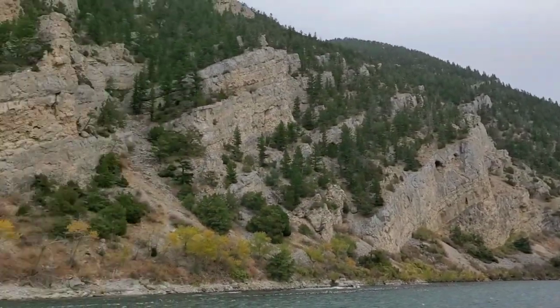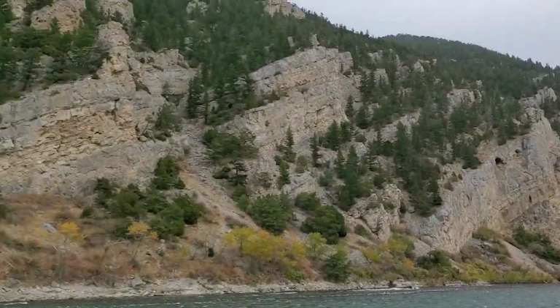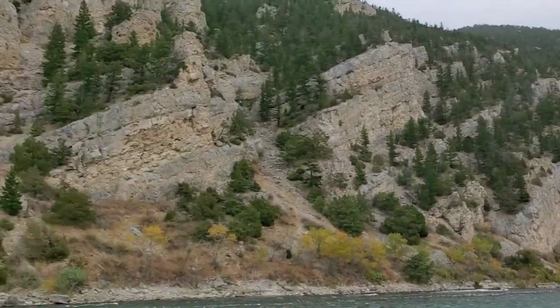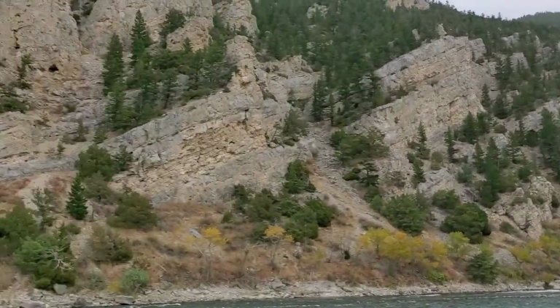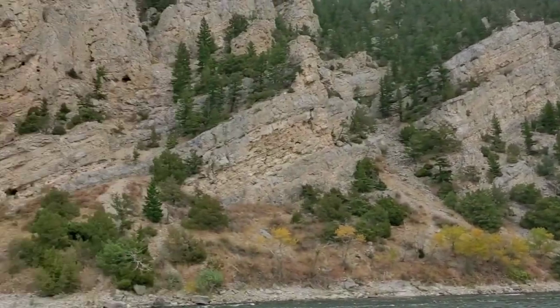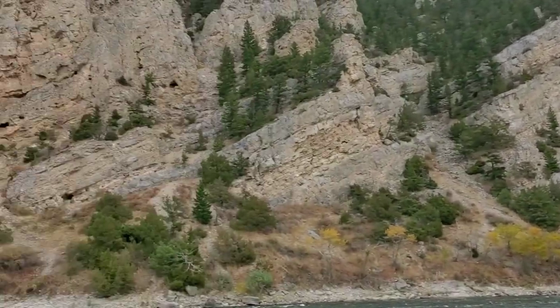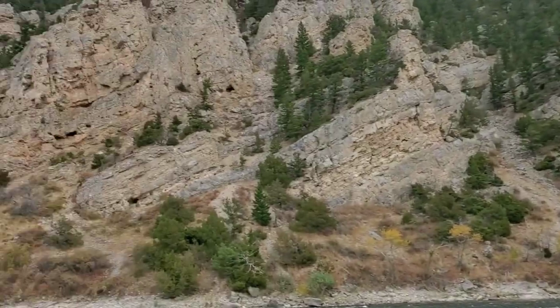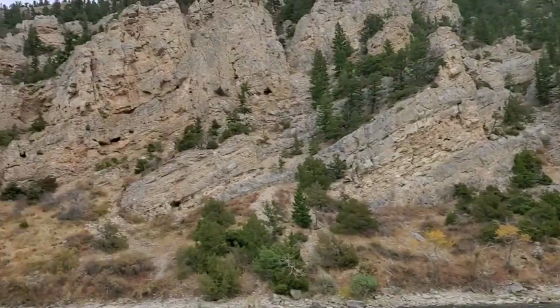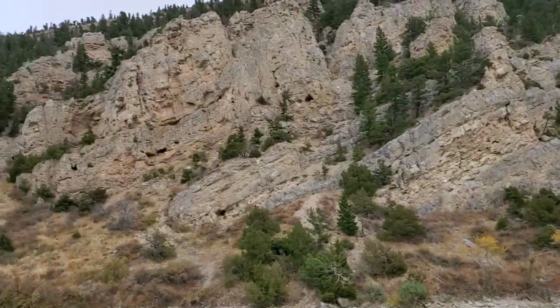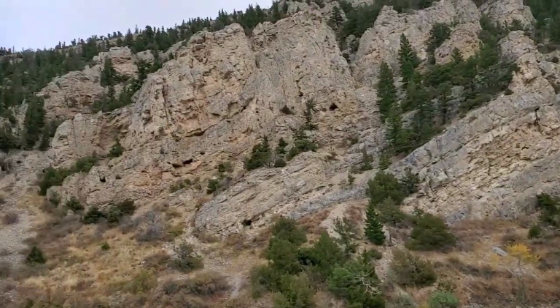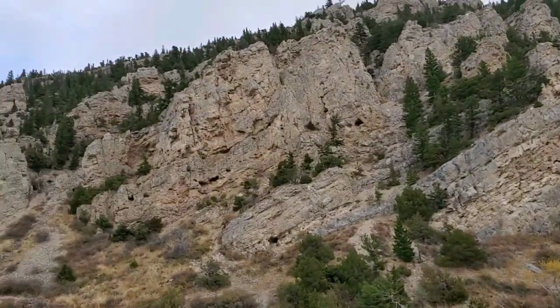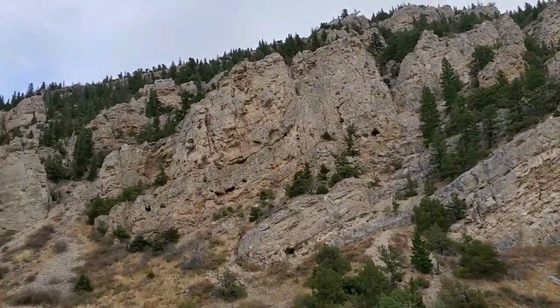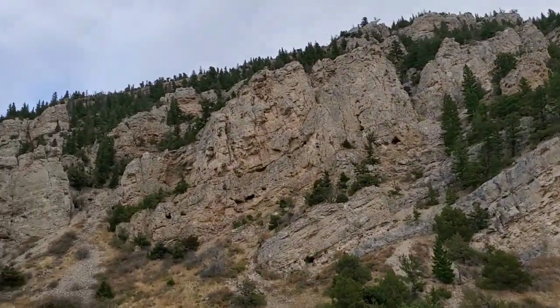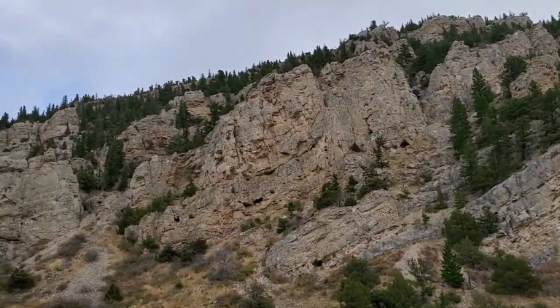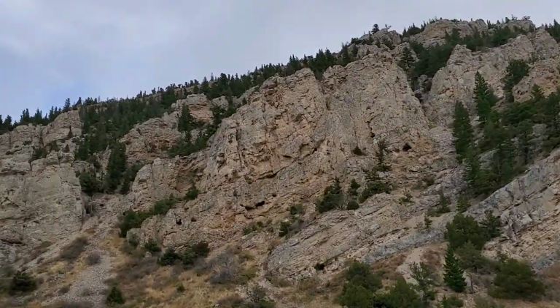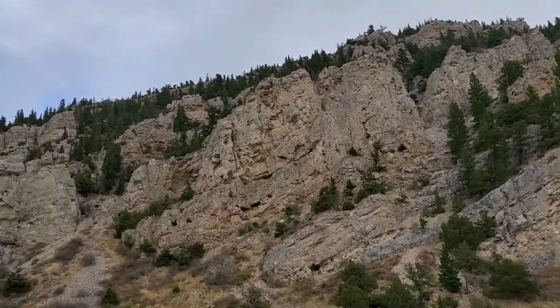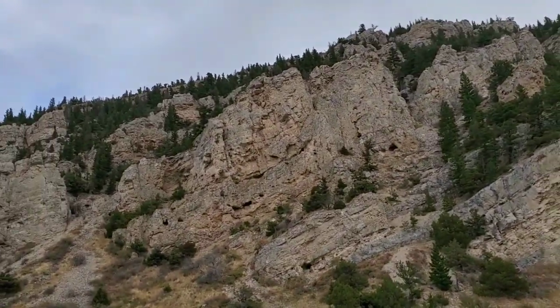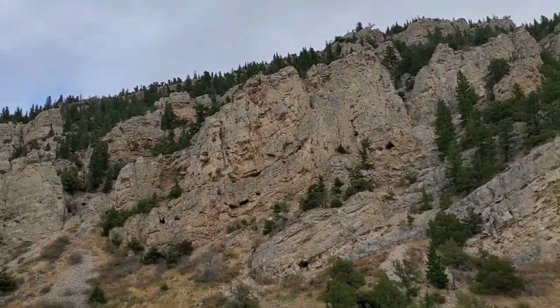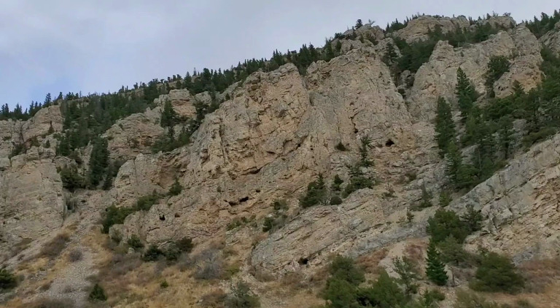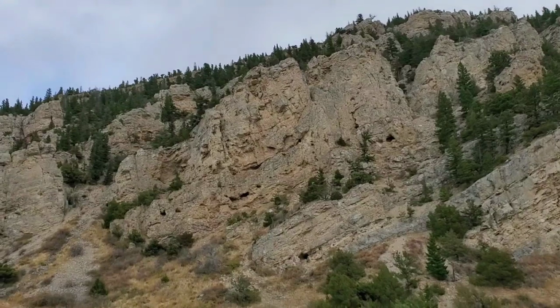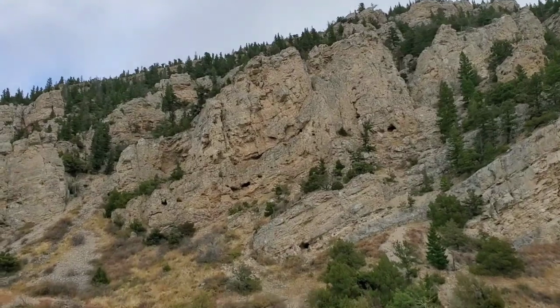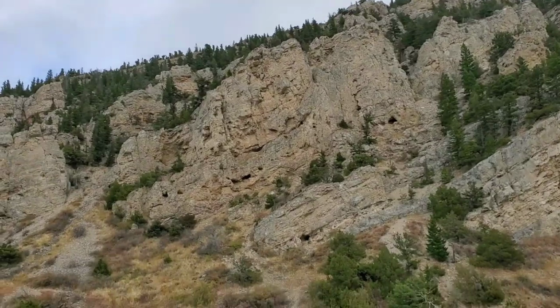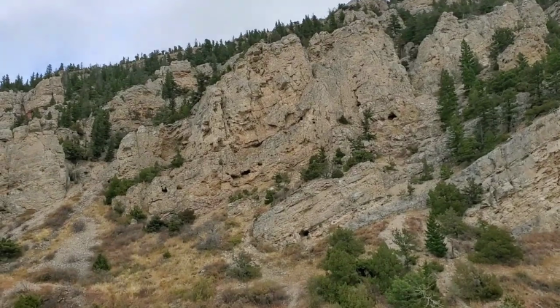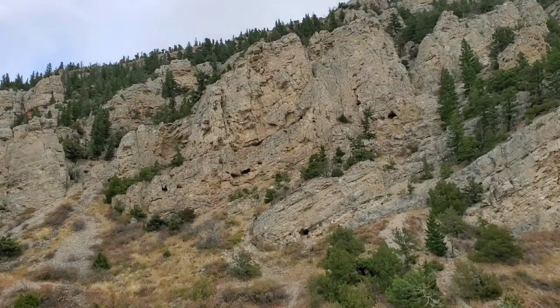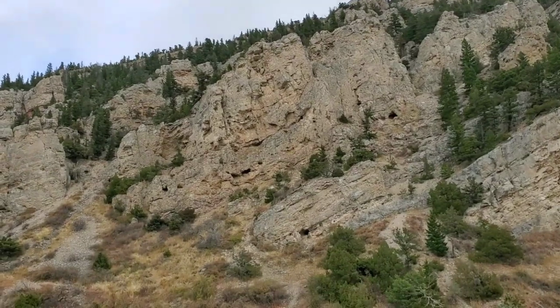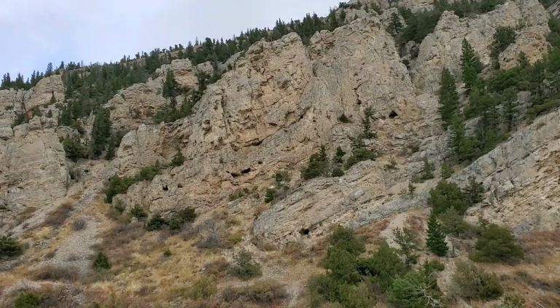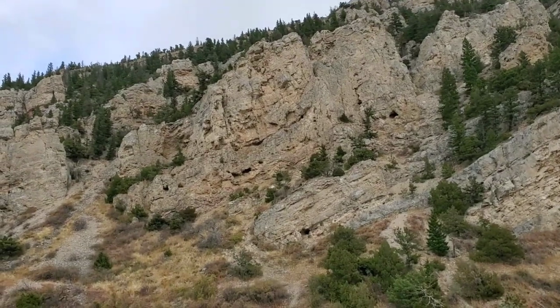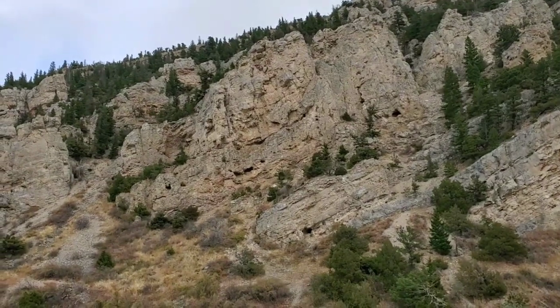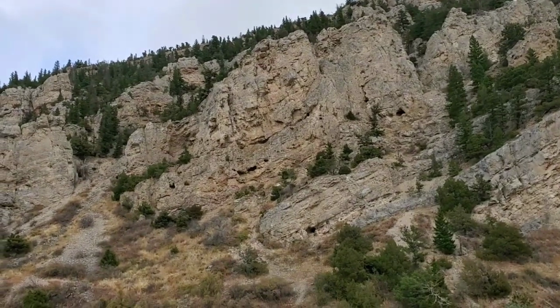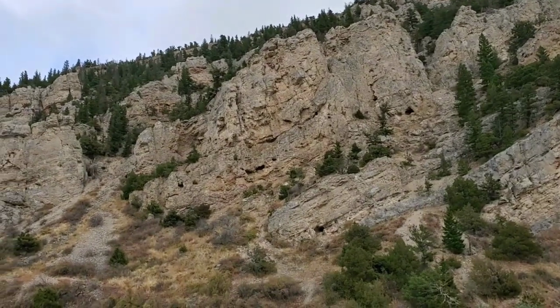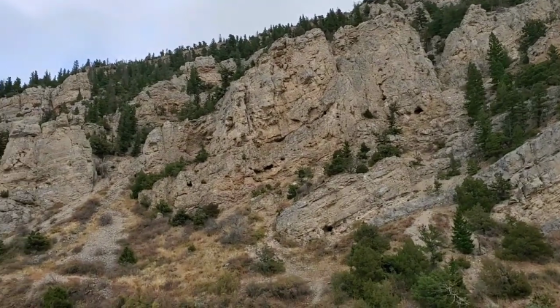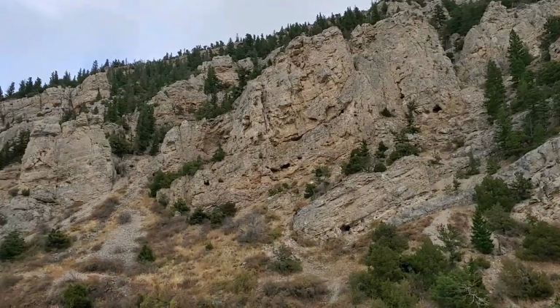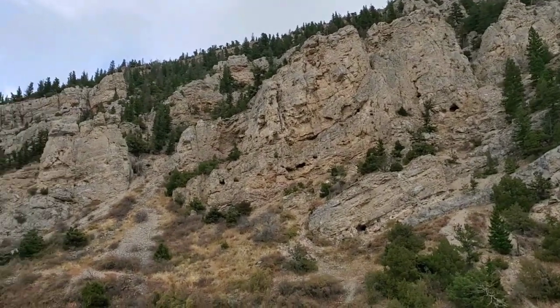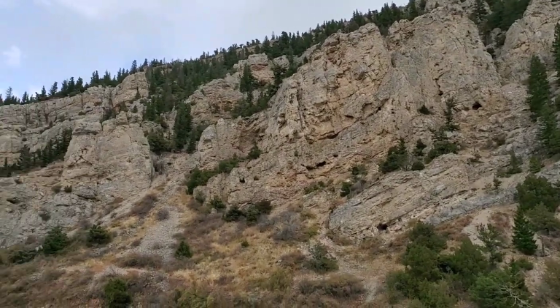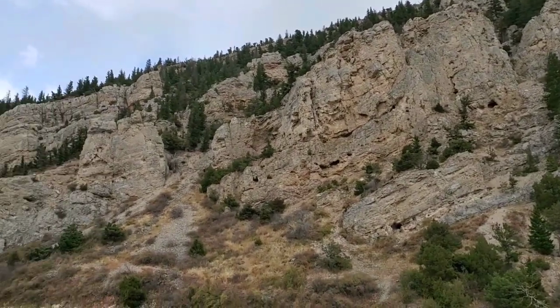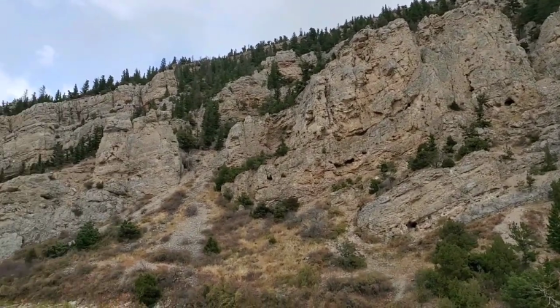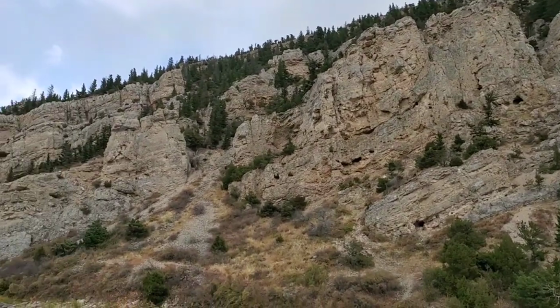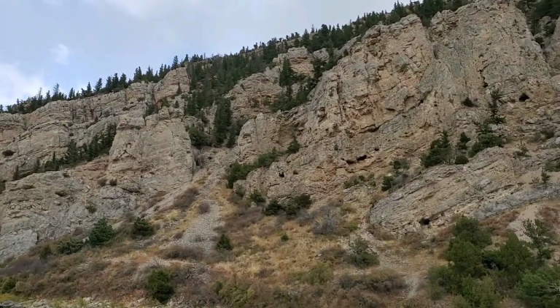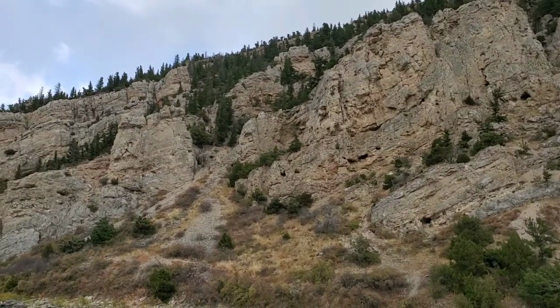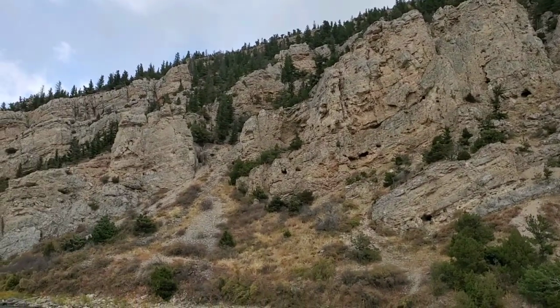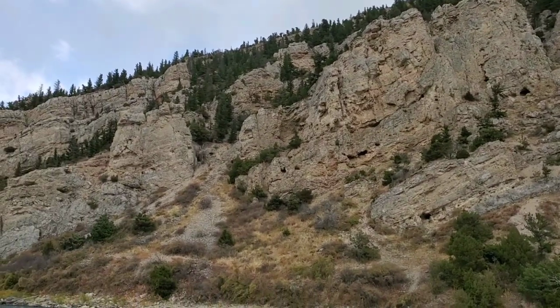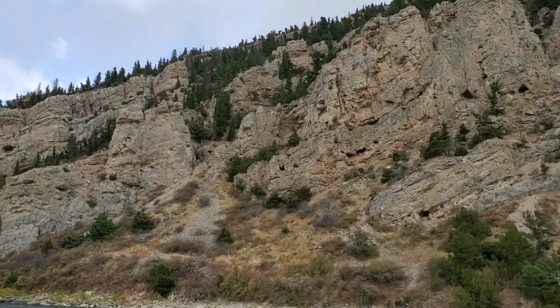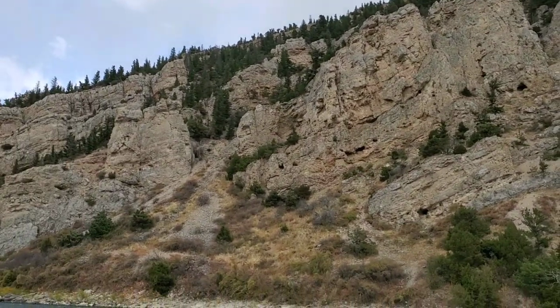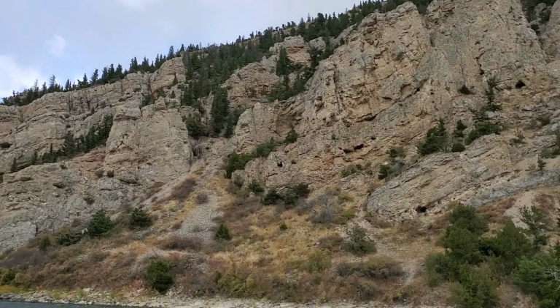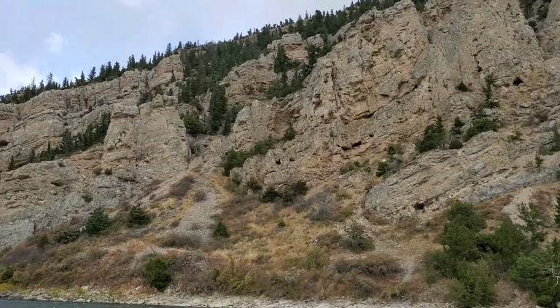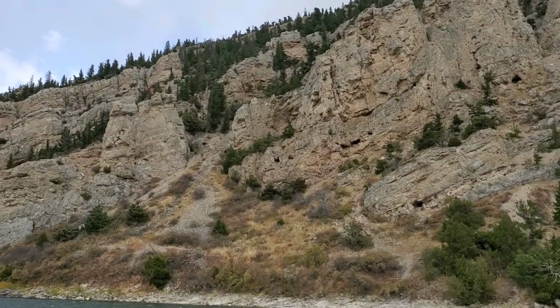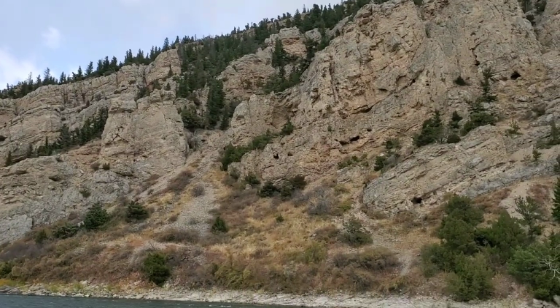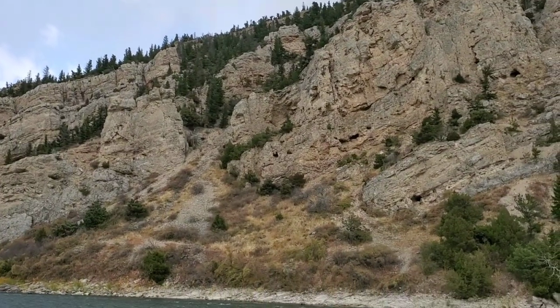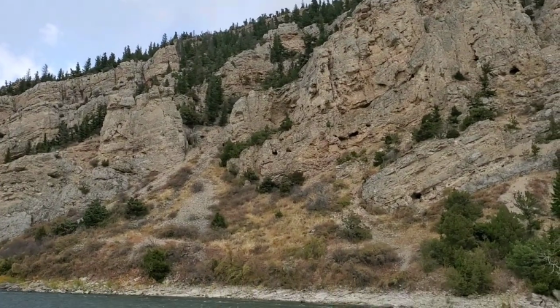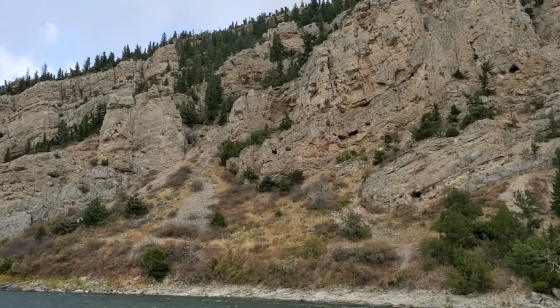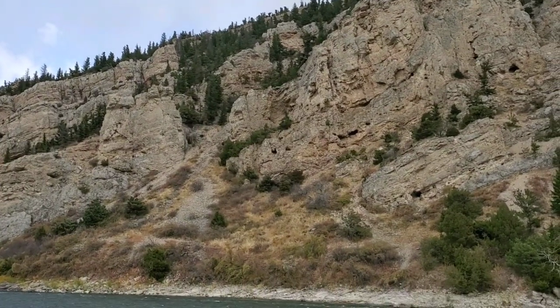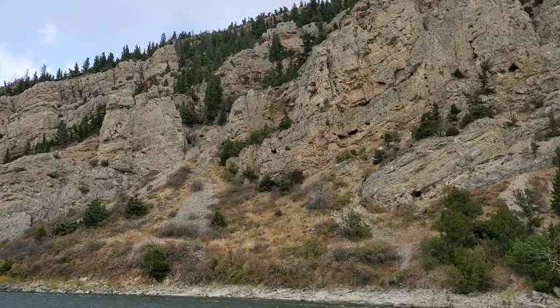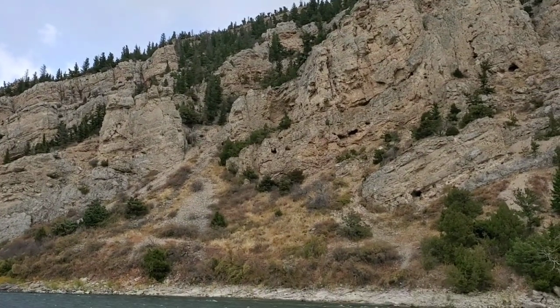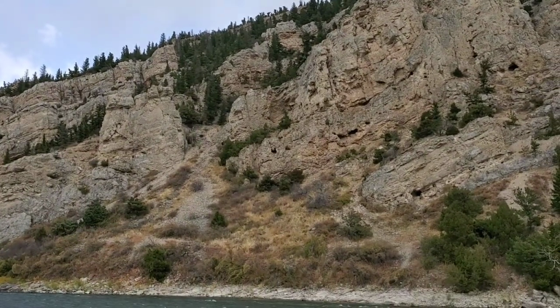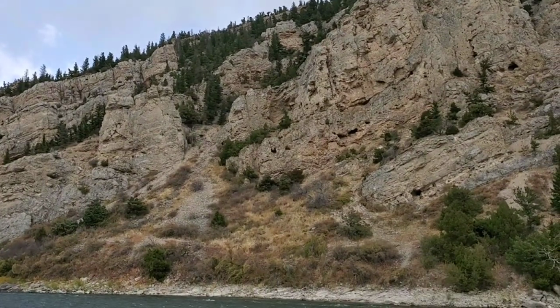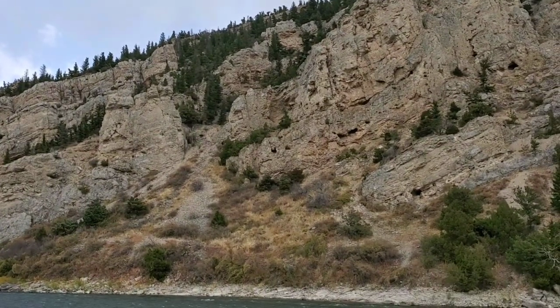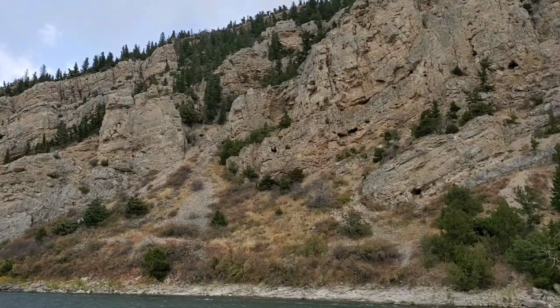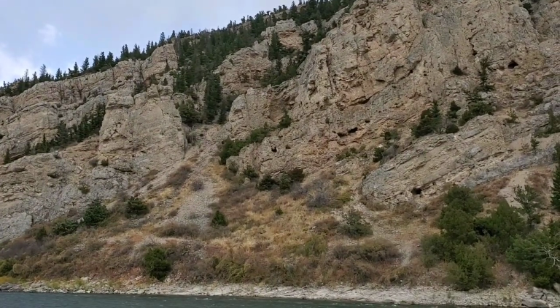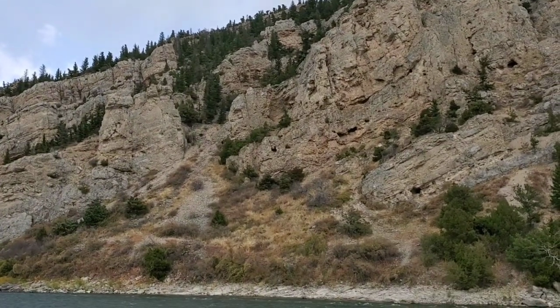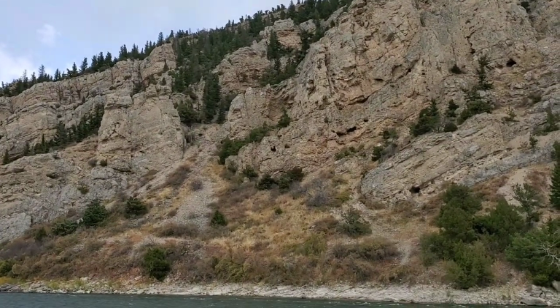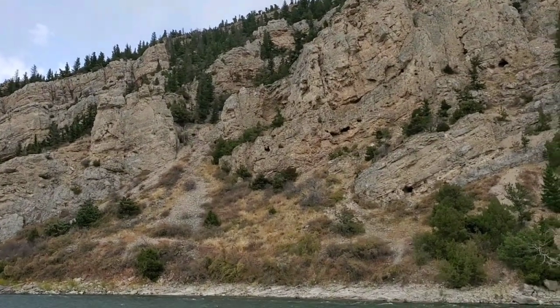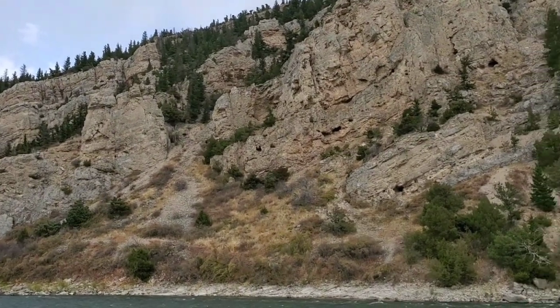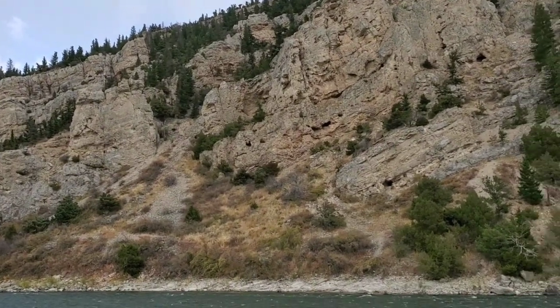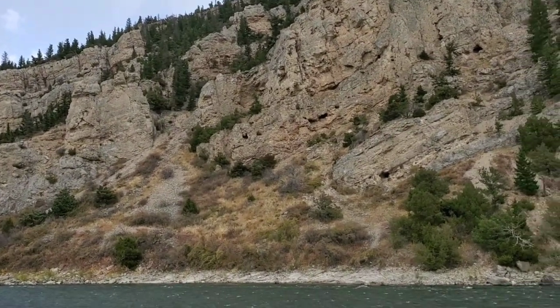There's a bunch of sculptures in these rocks. You can look around and there are a bunch of different shapes.